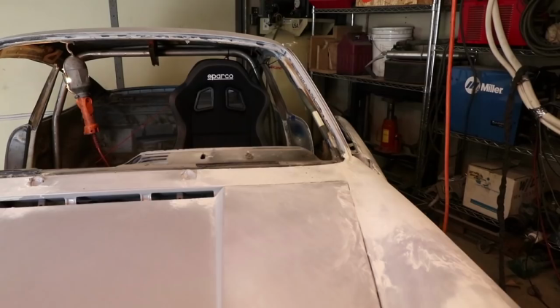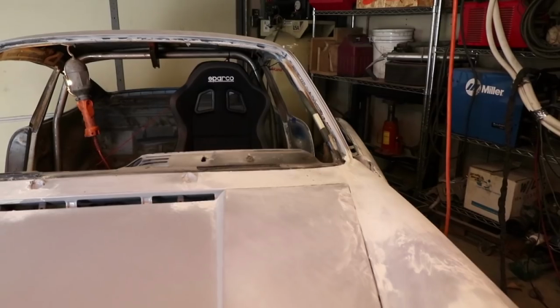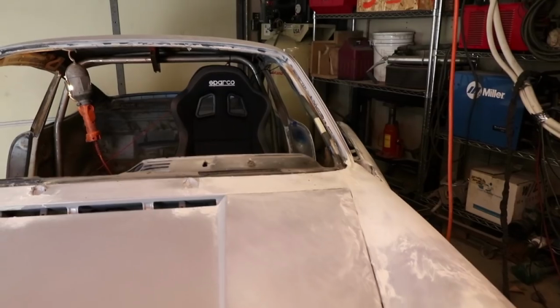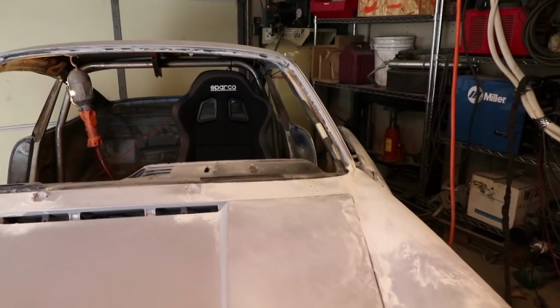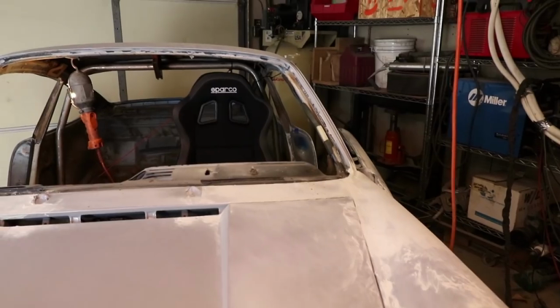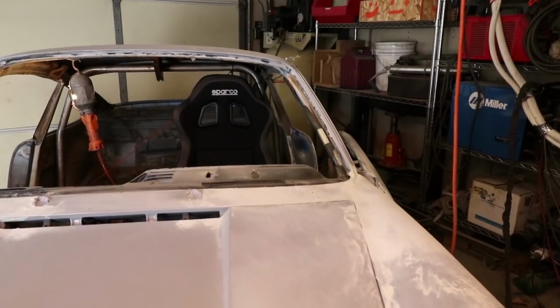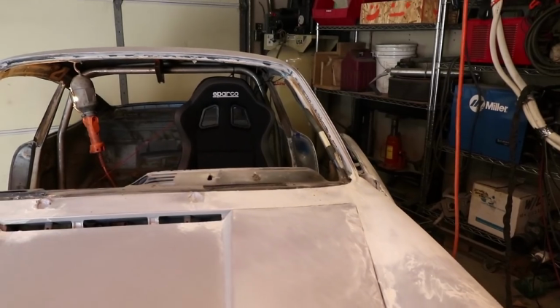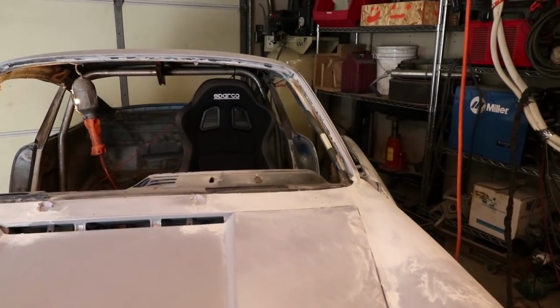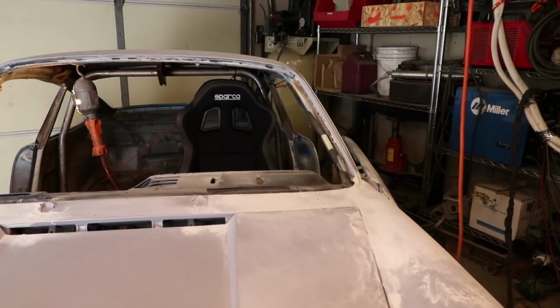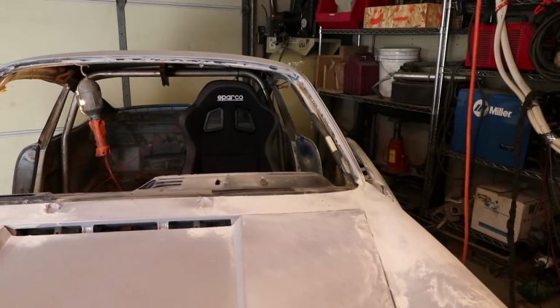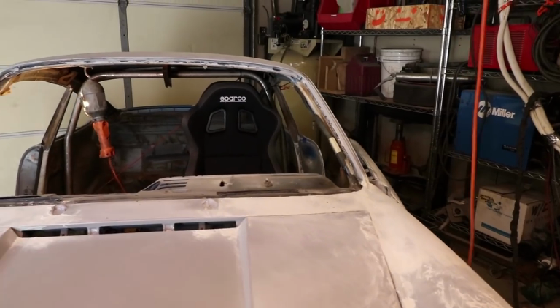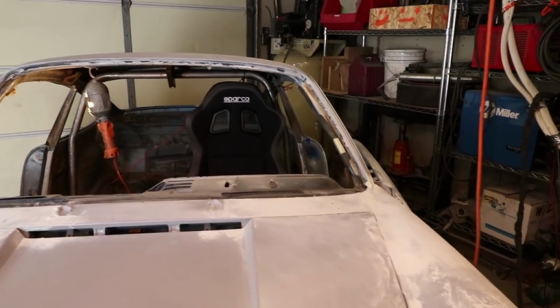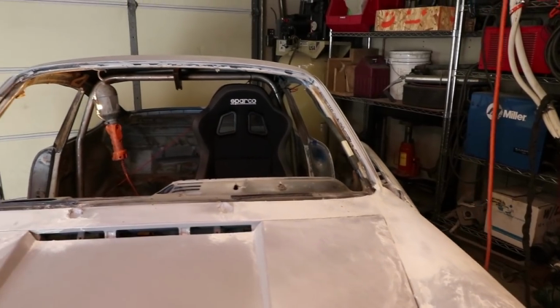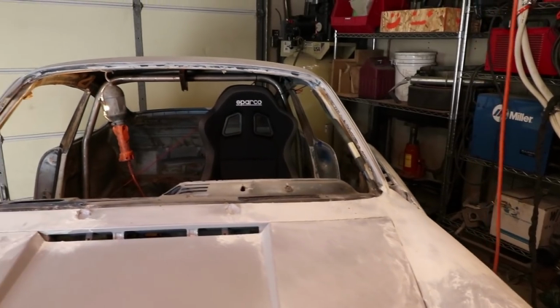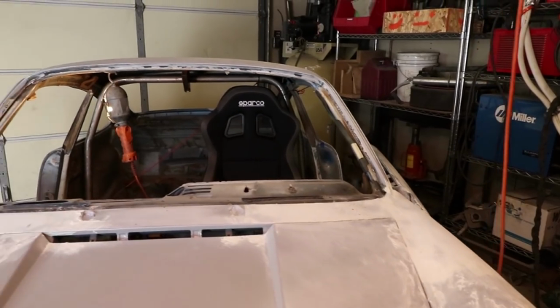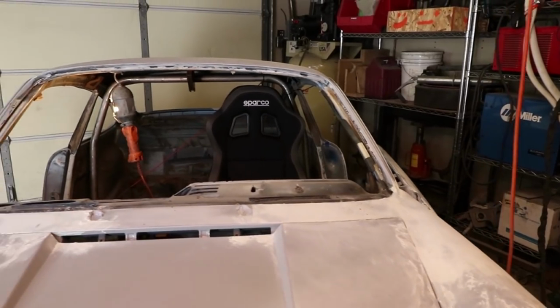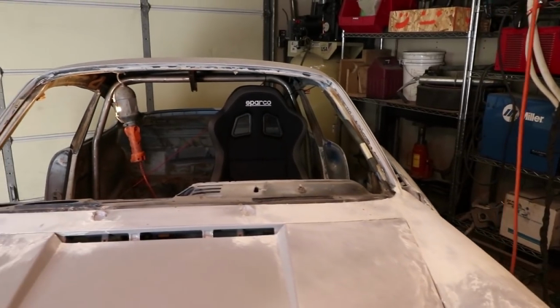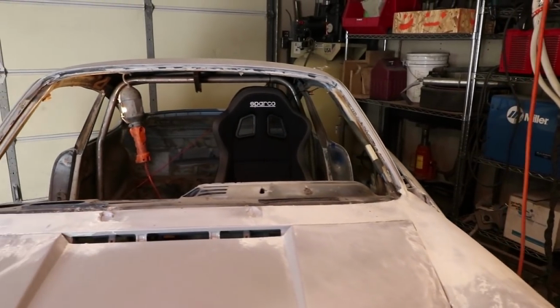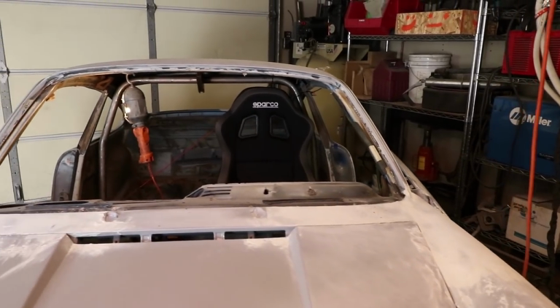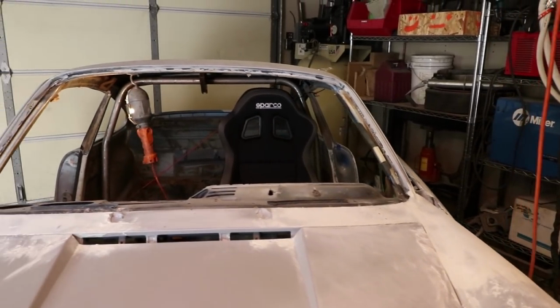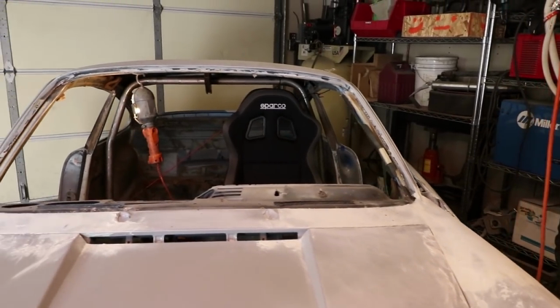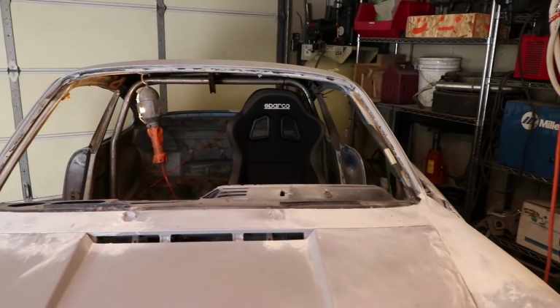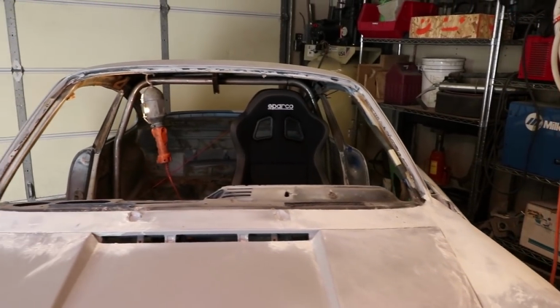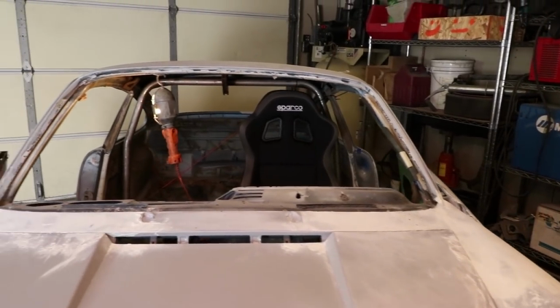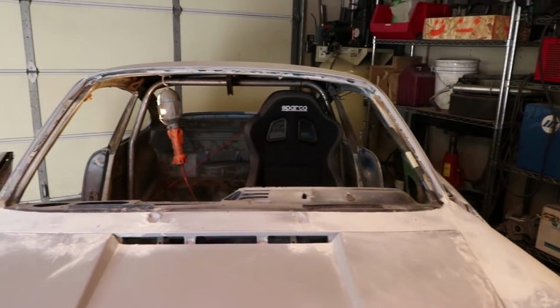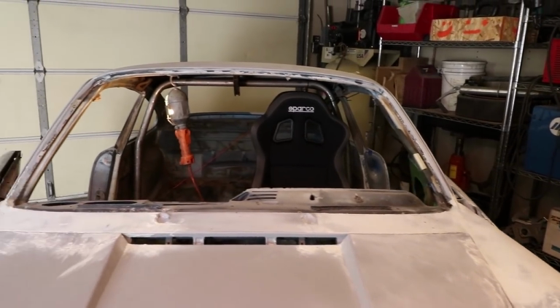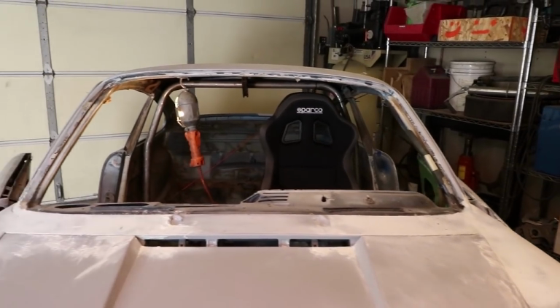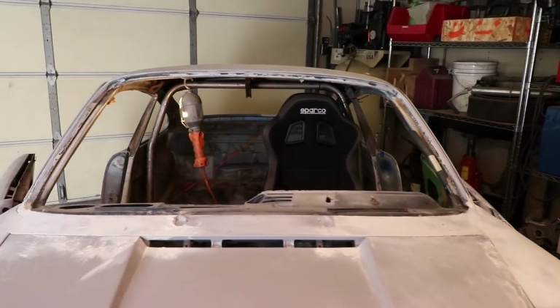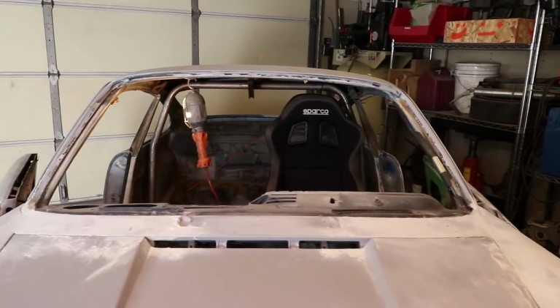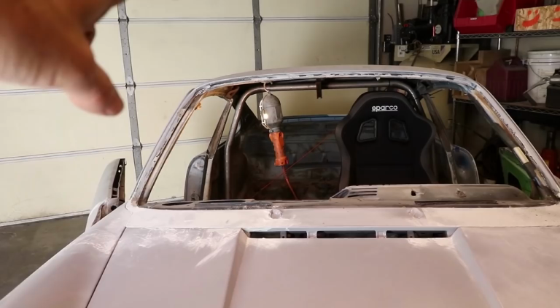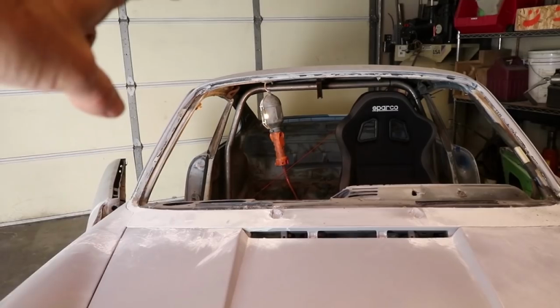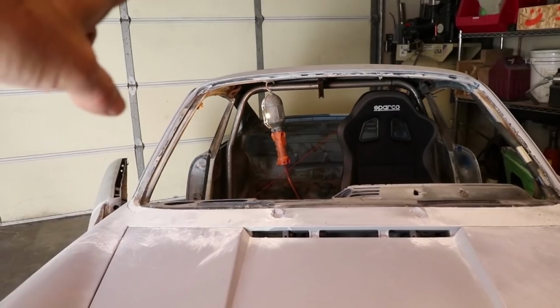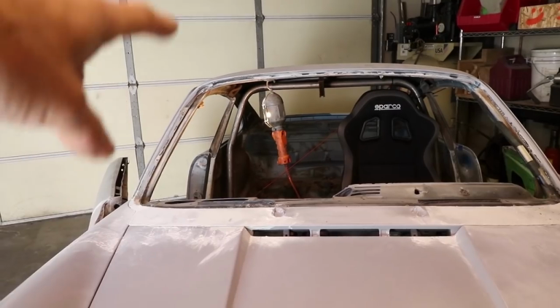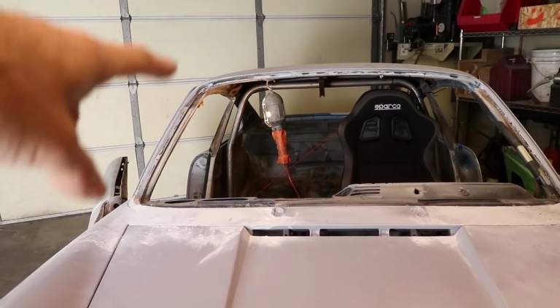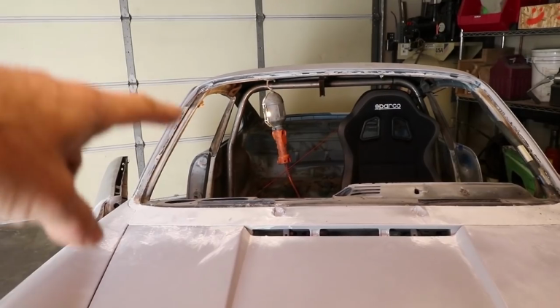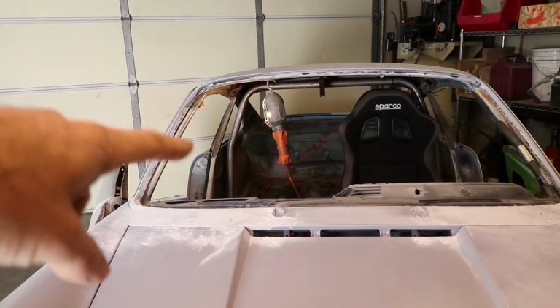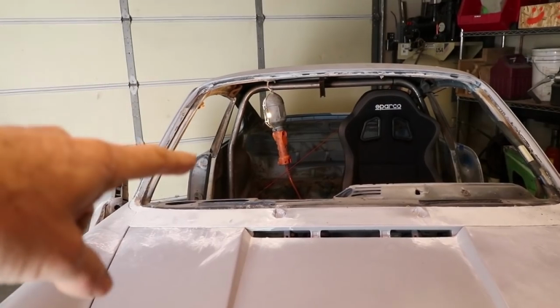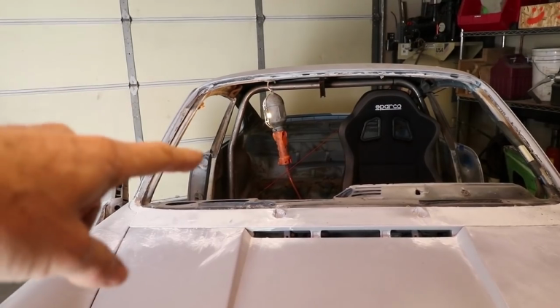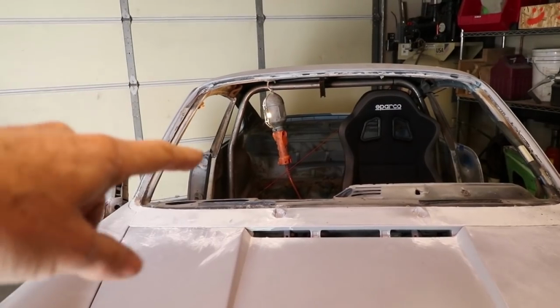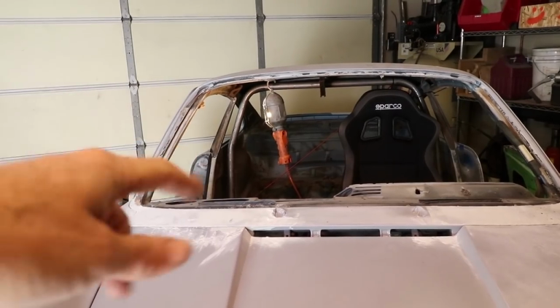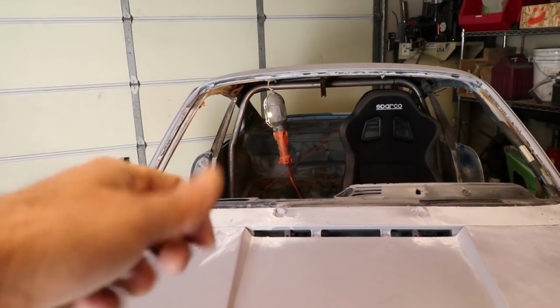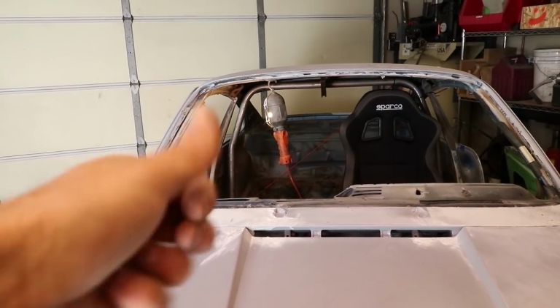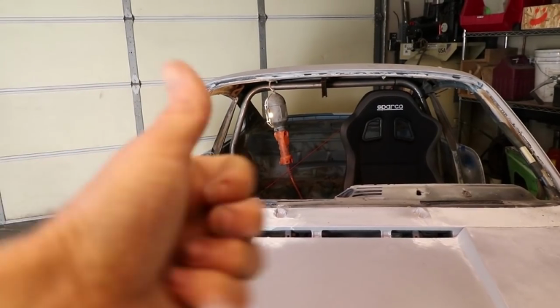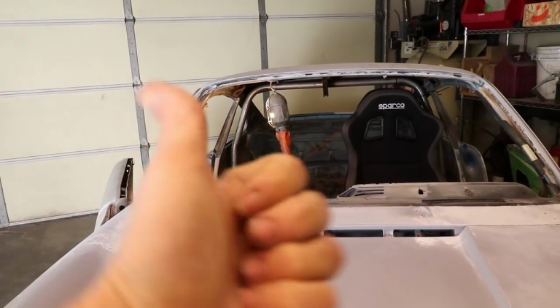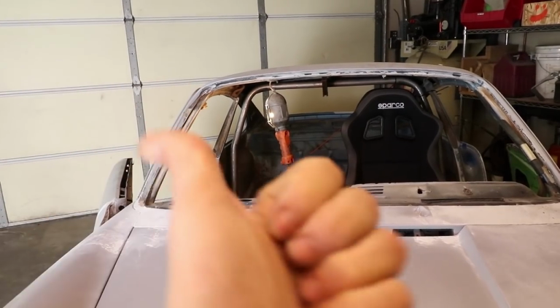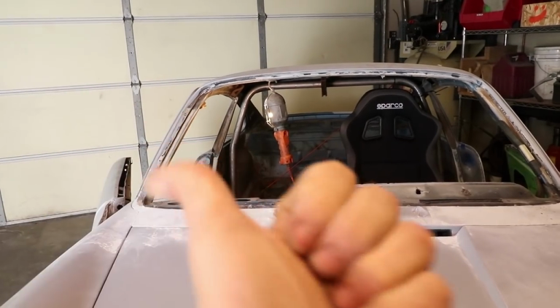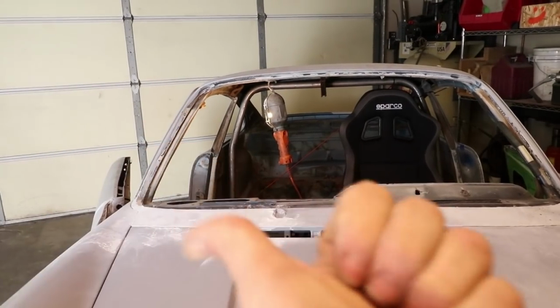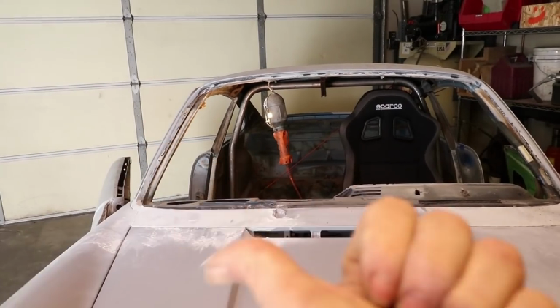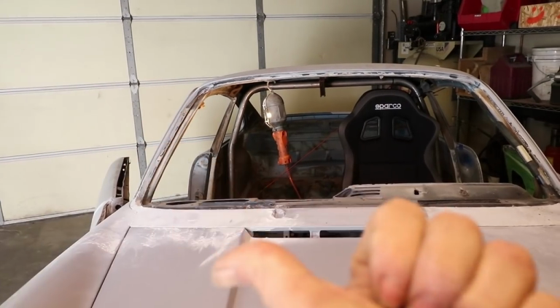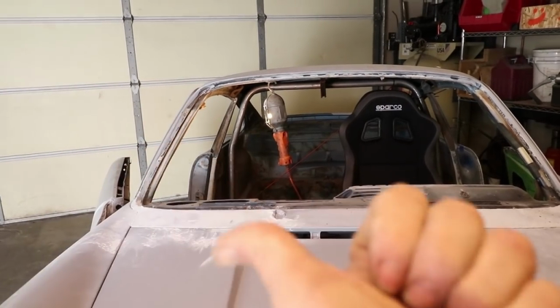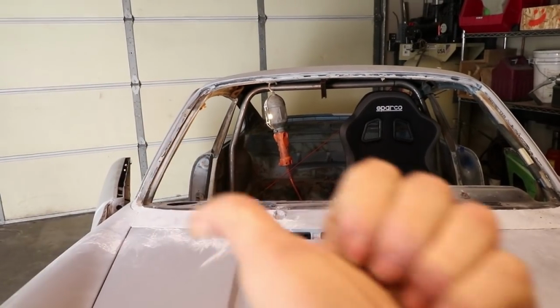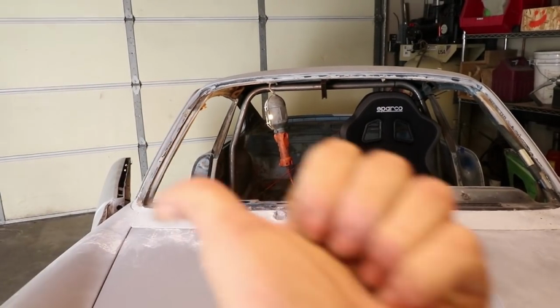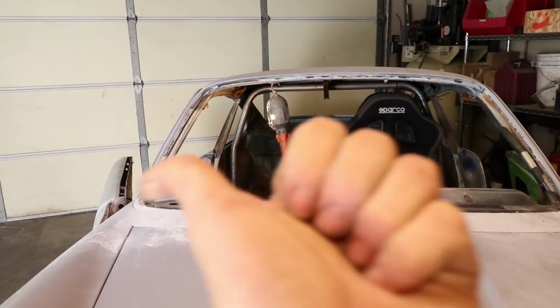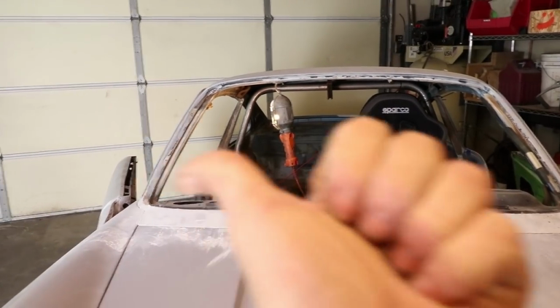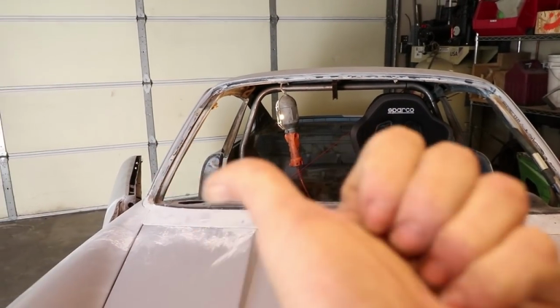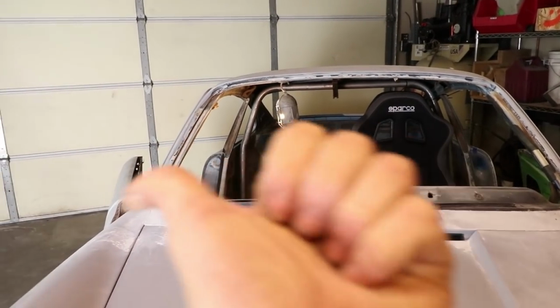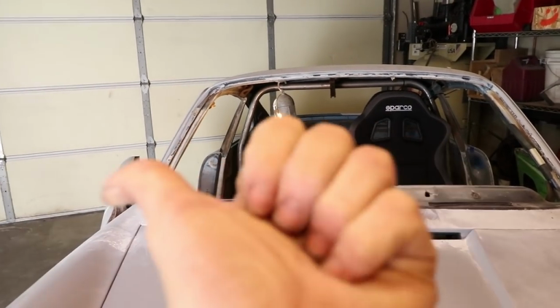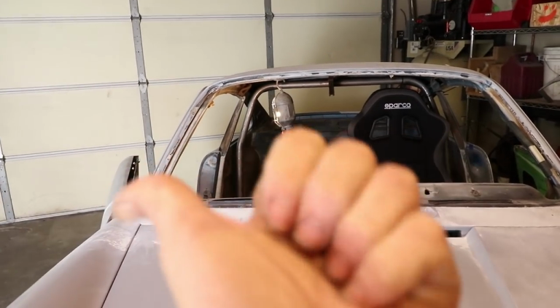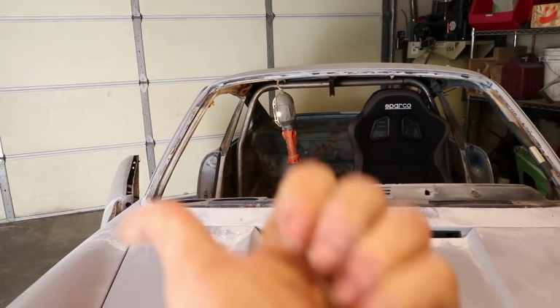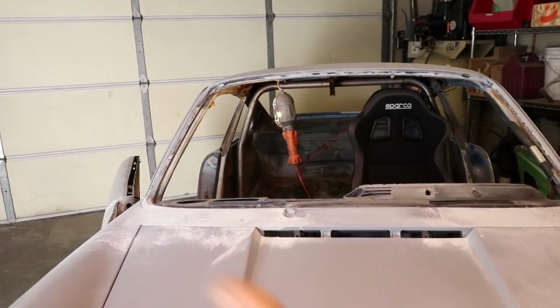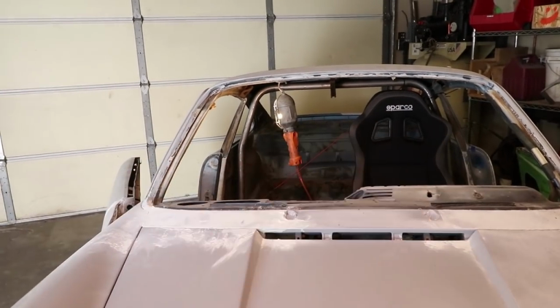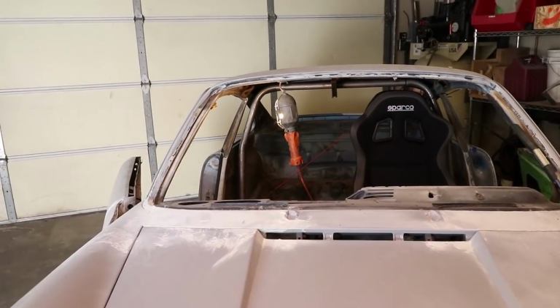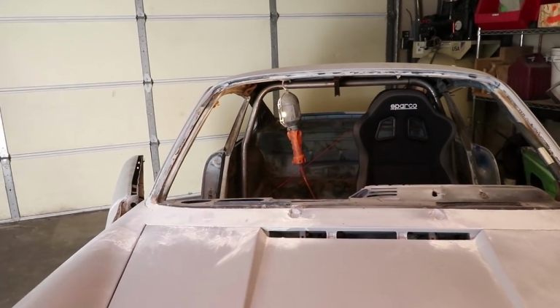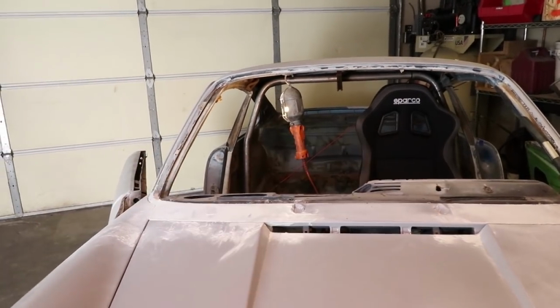Here's a front view of the roll cage. This bar here needs to move this way about an inch.